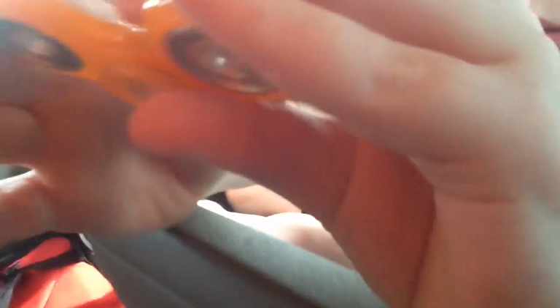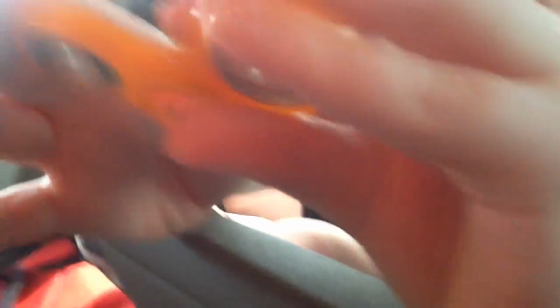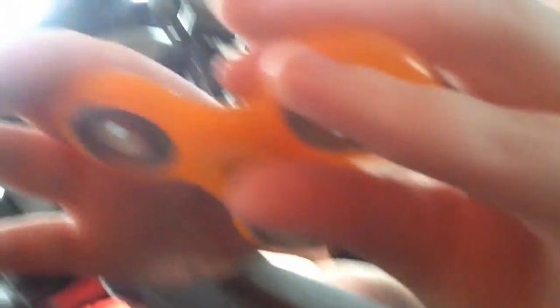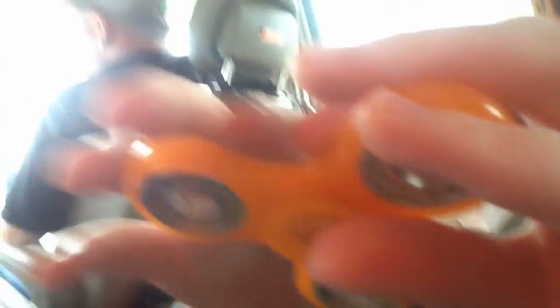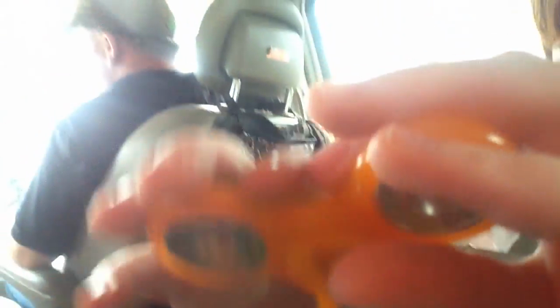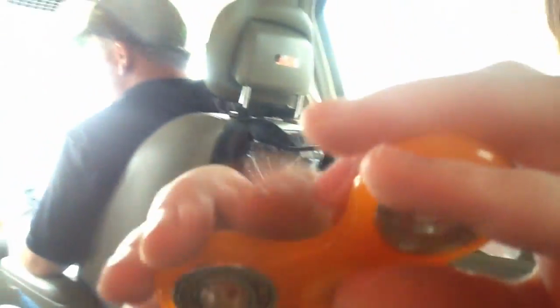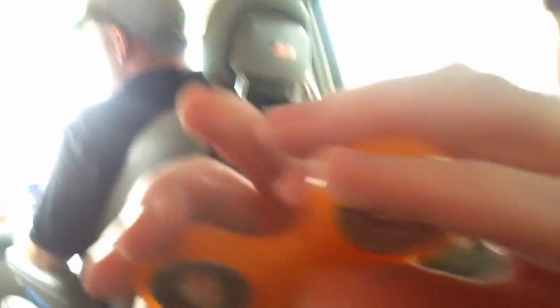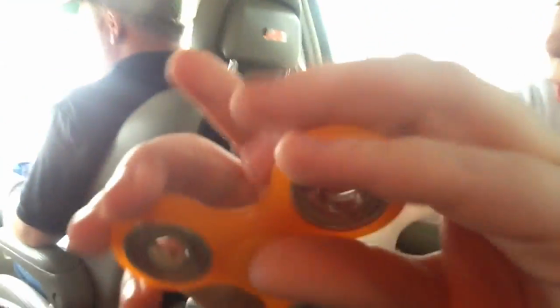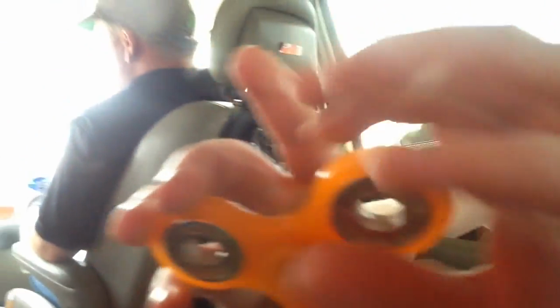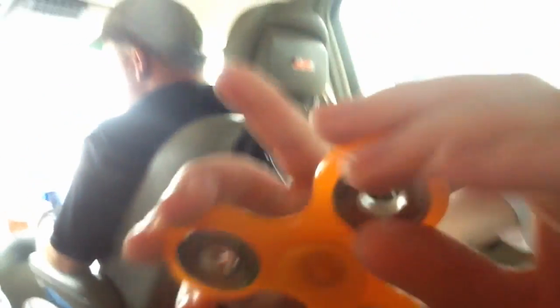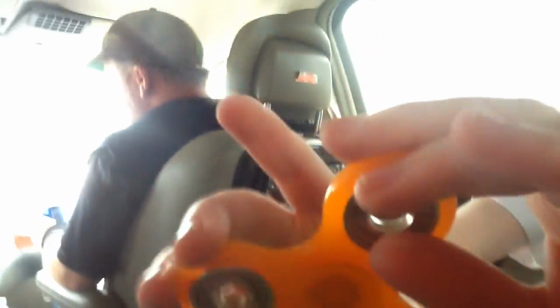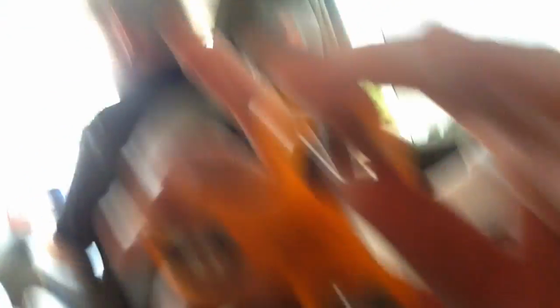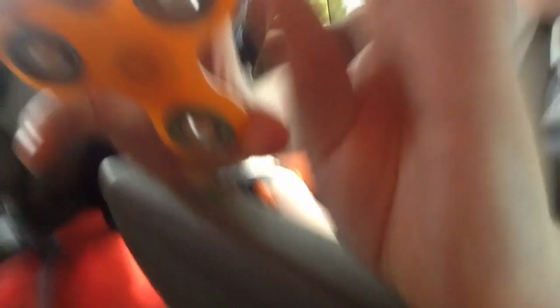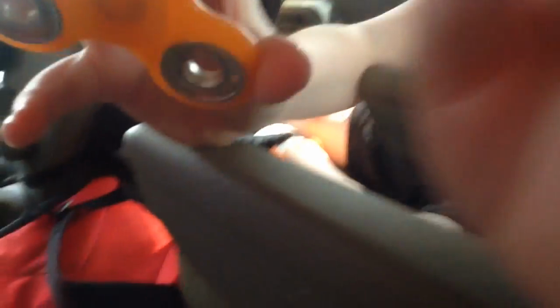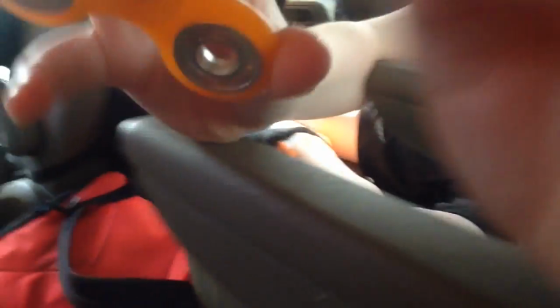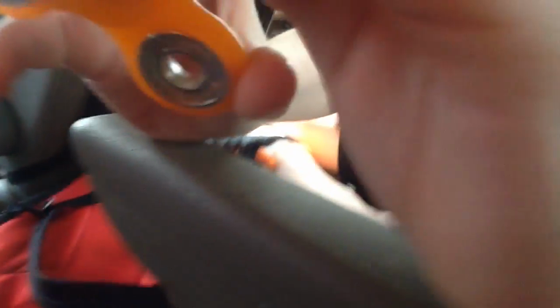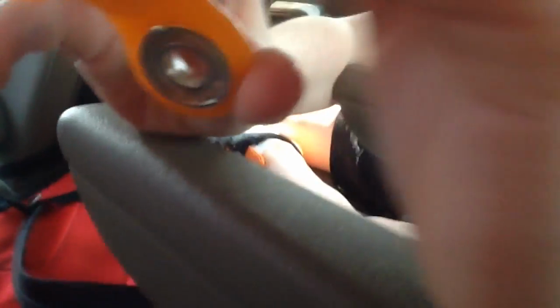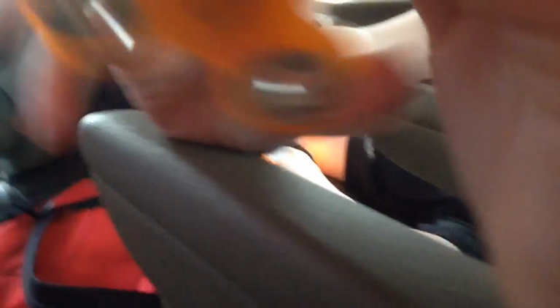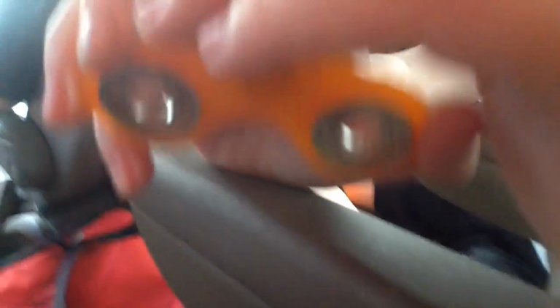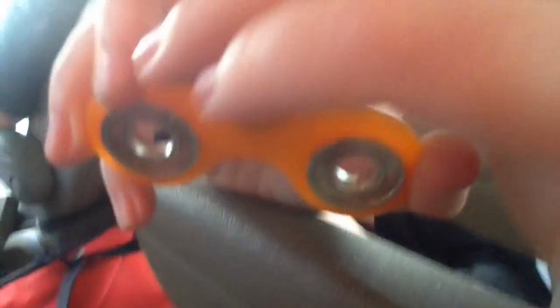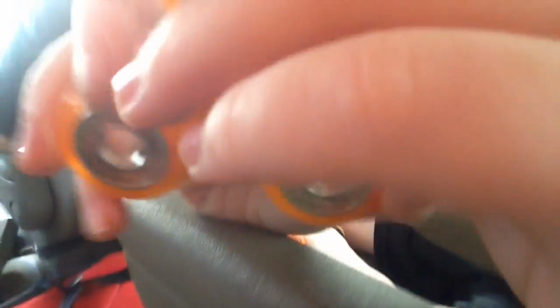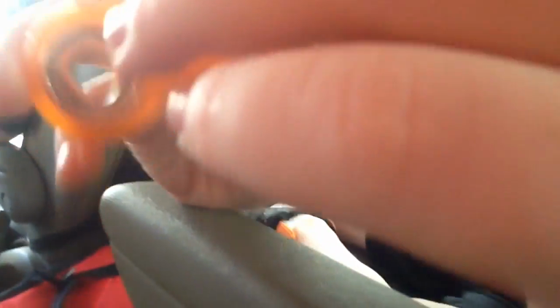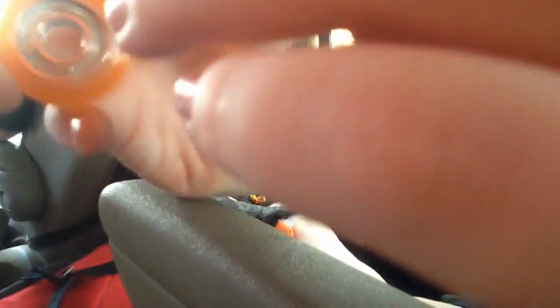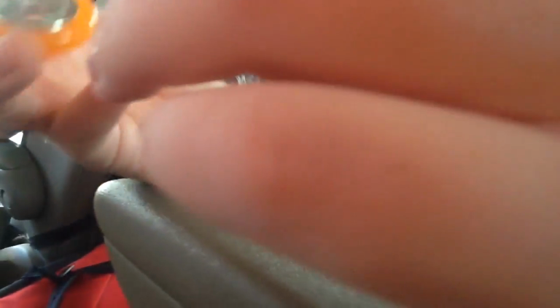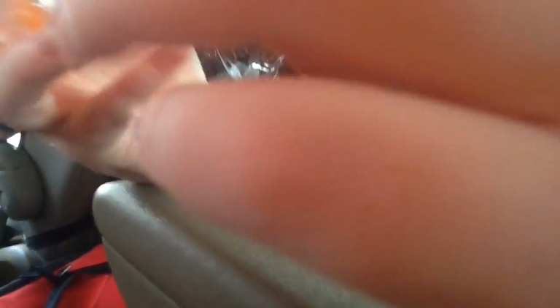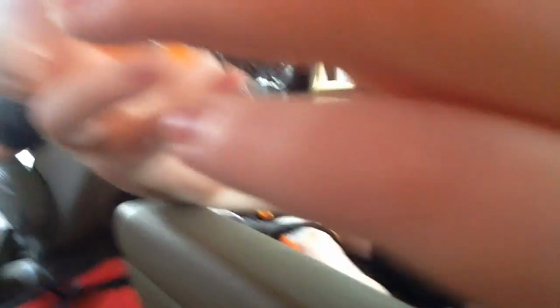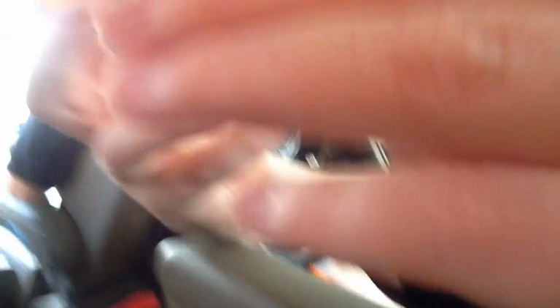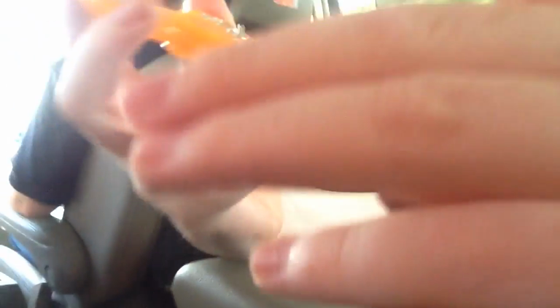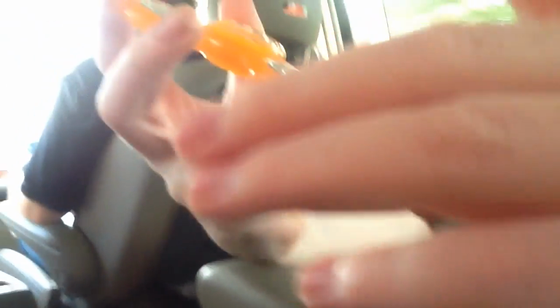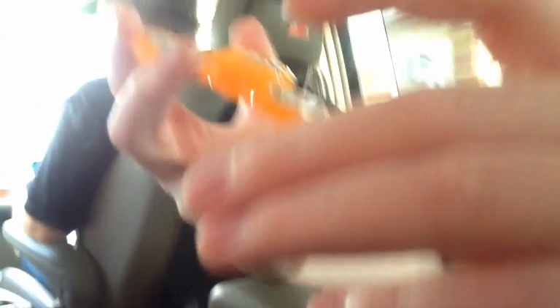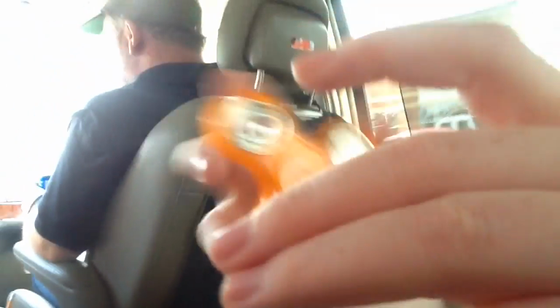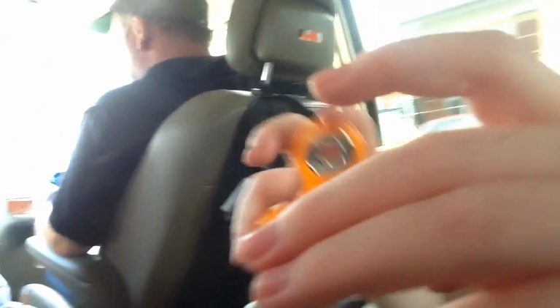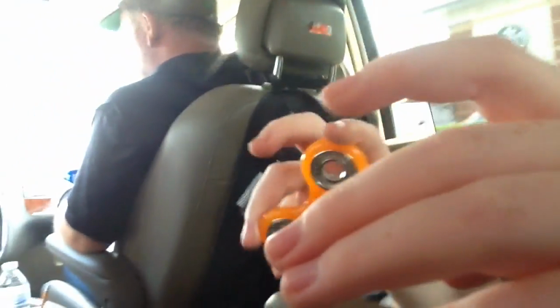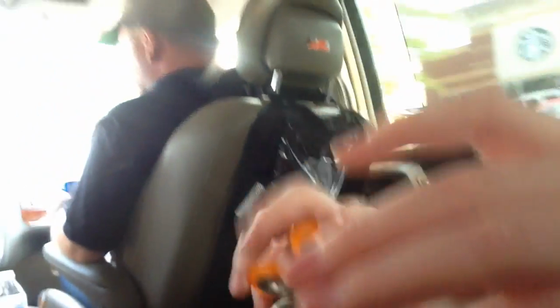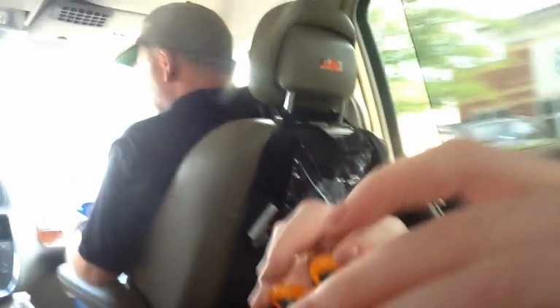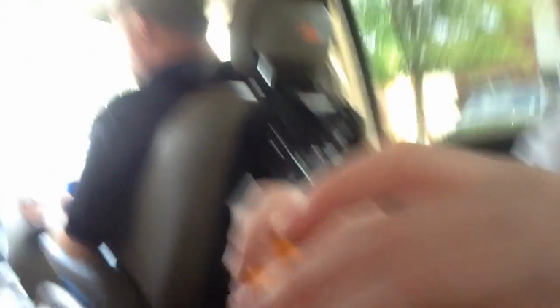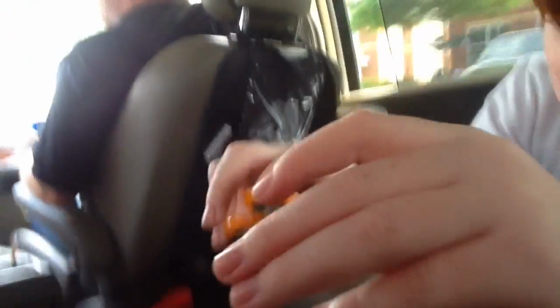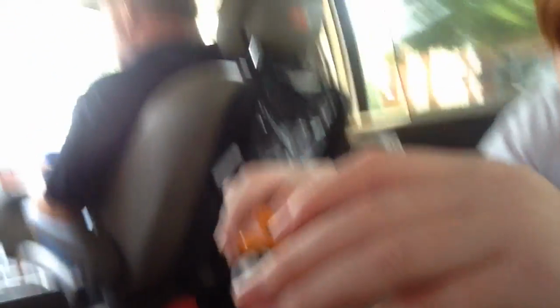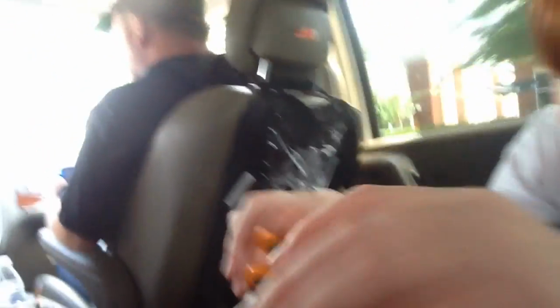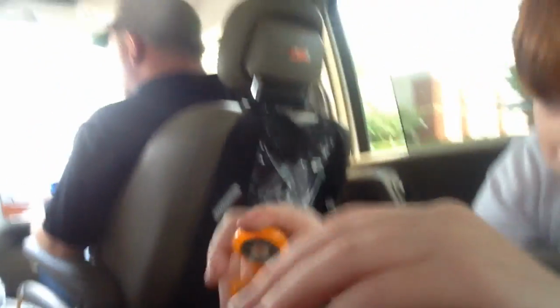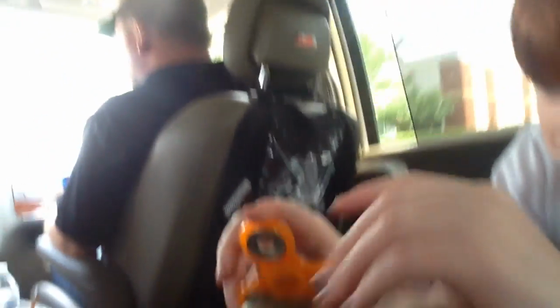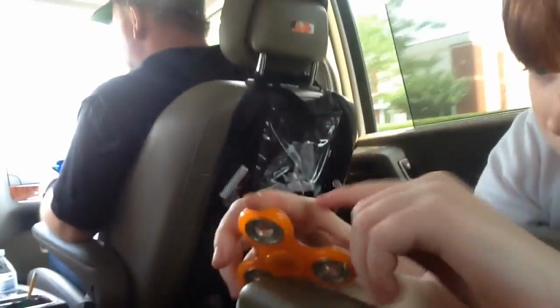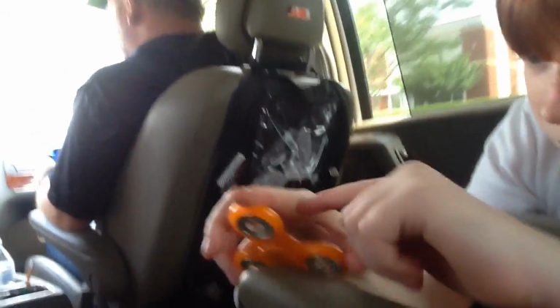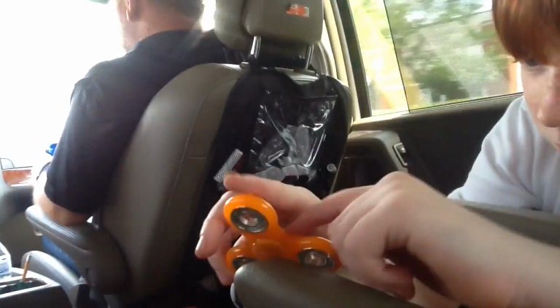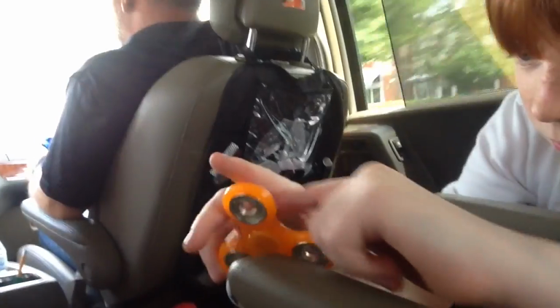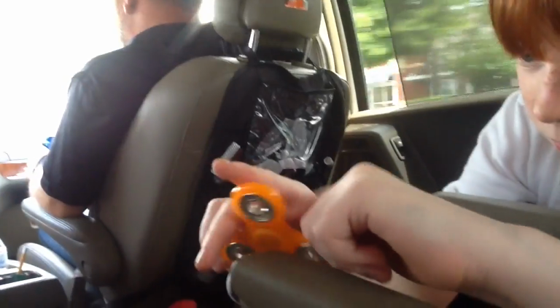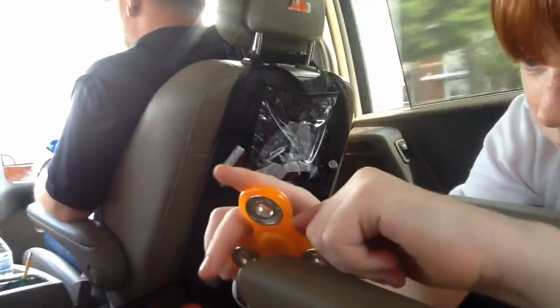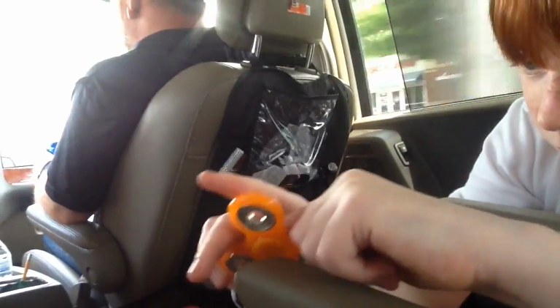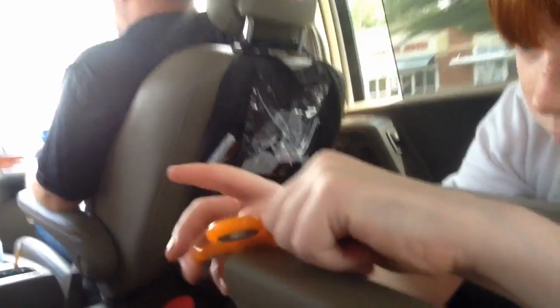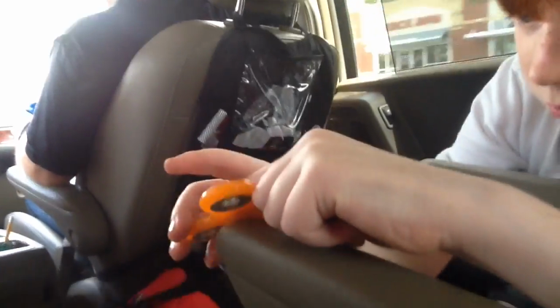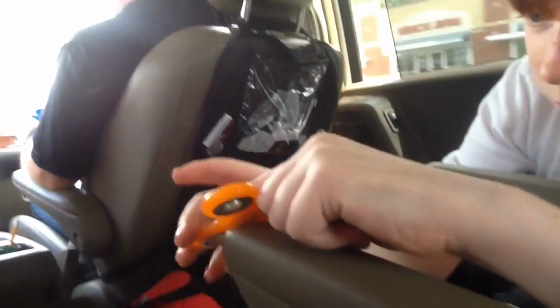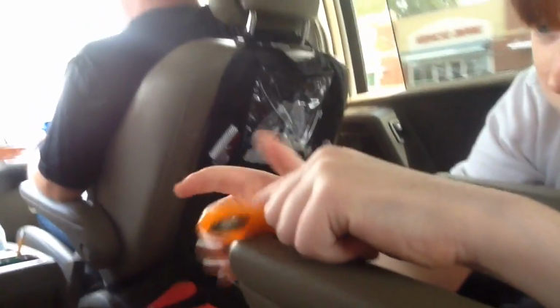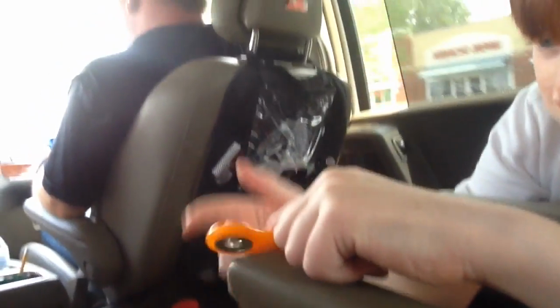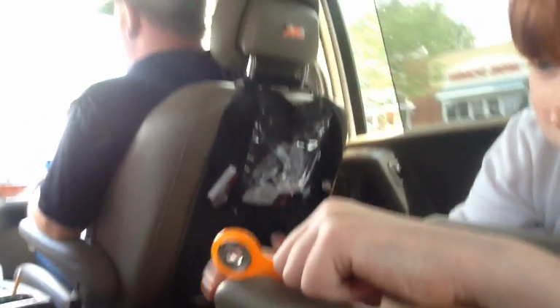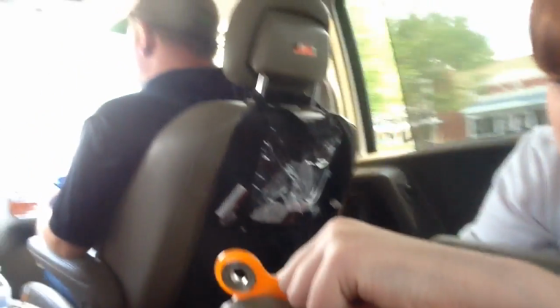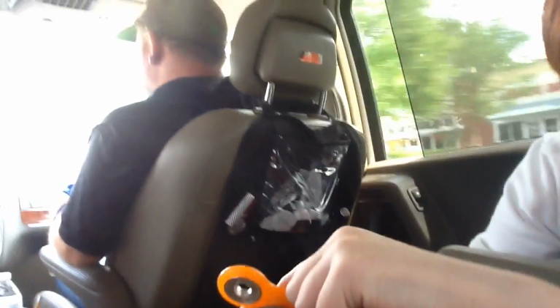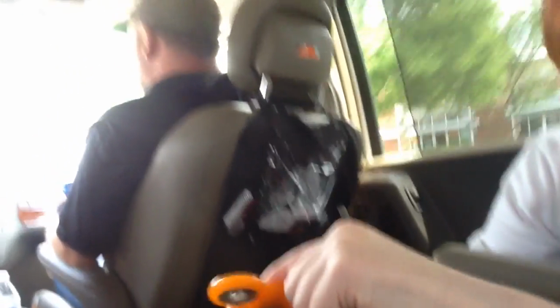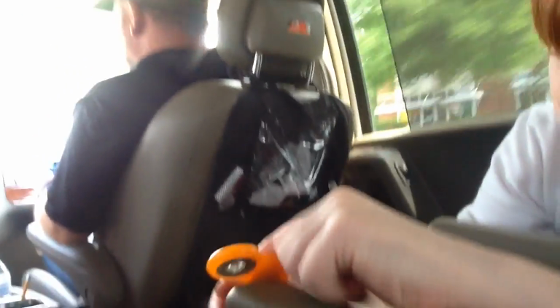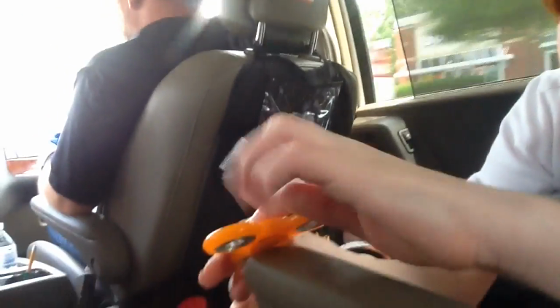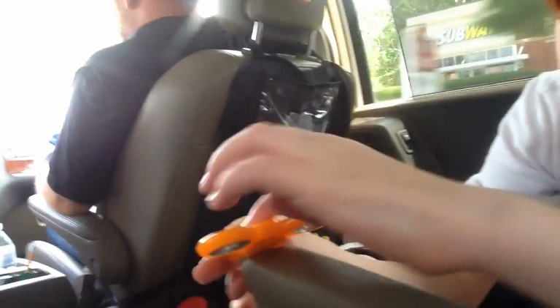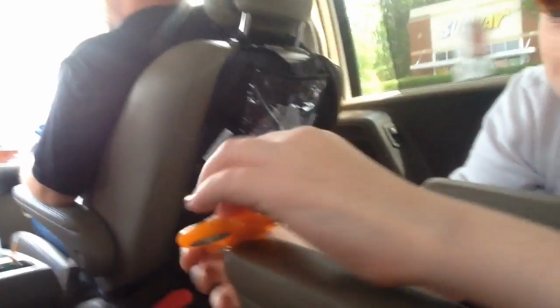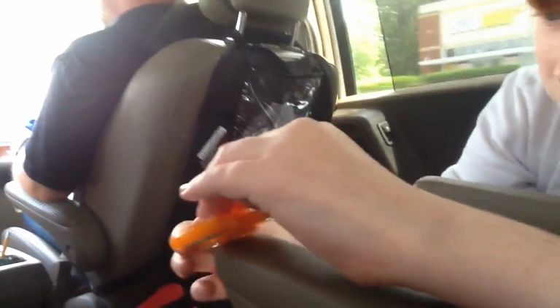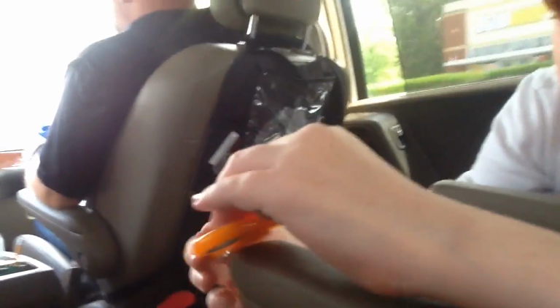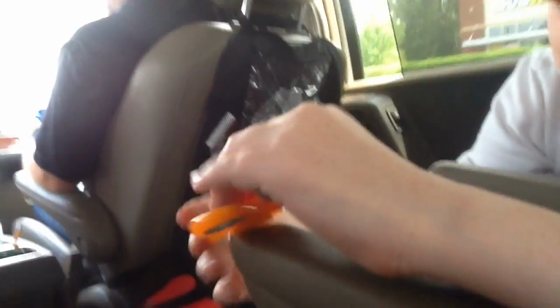It's a special edition. We're going to give a giveaway — yeah, for the black fidget spinner.